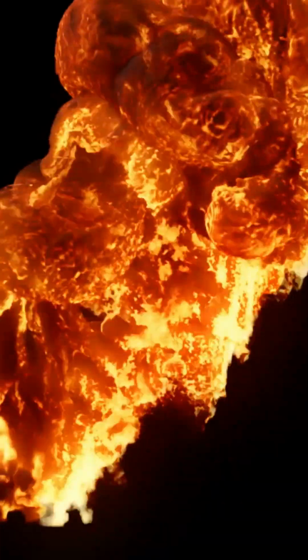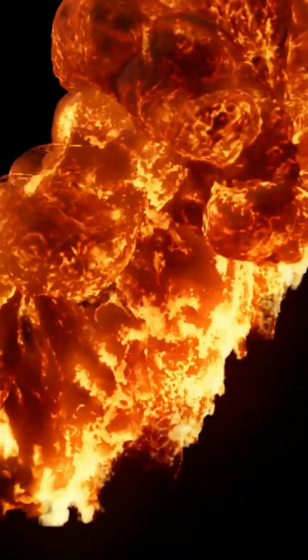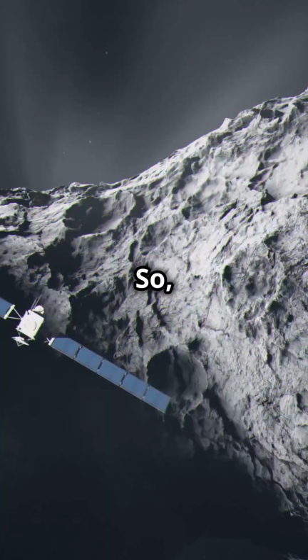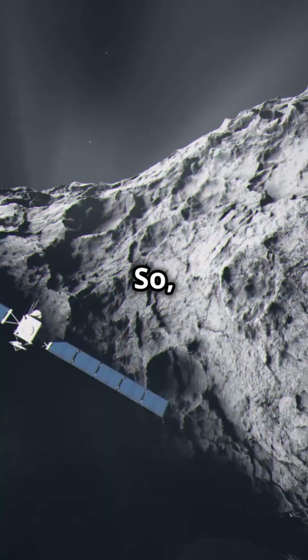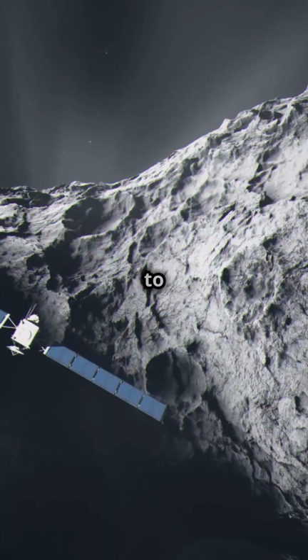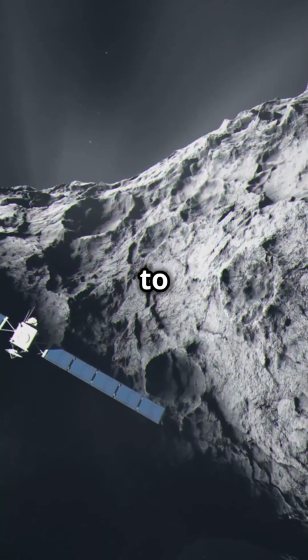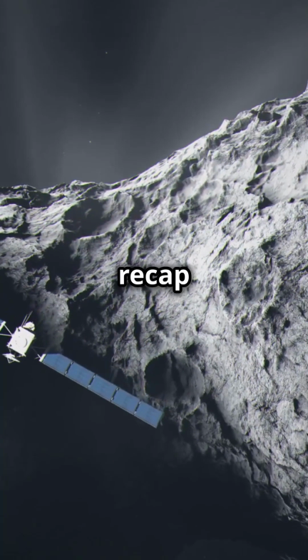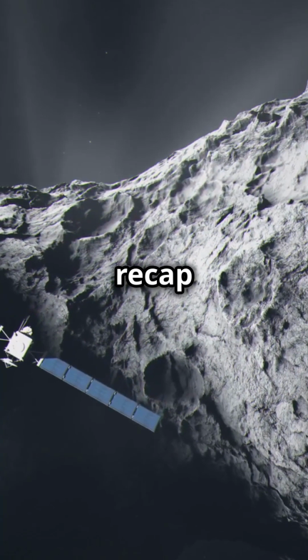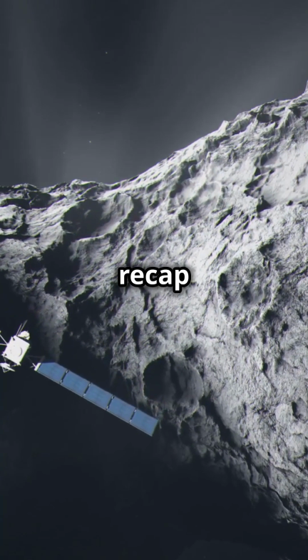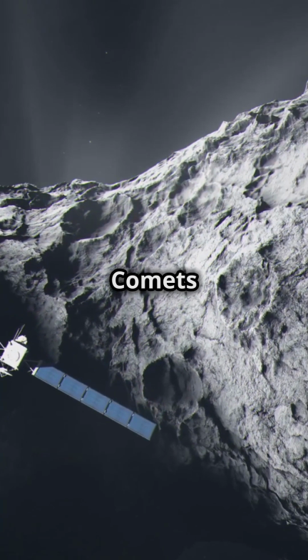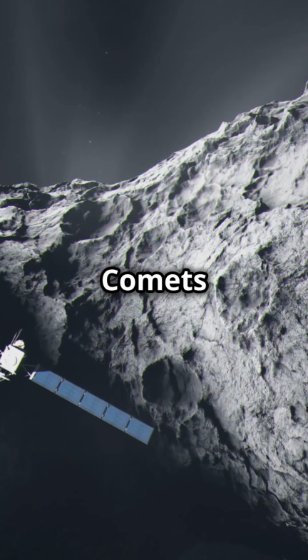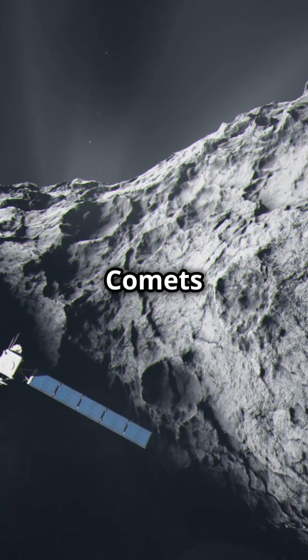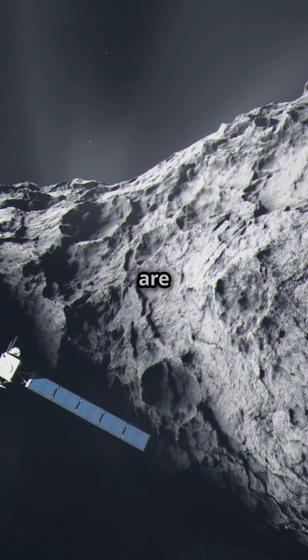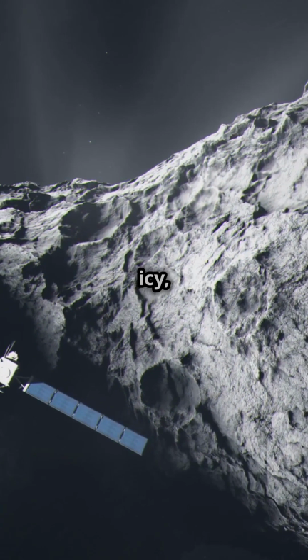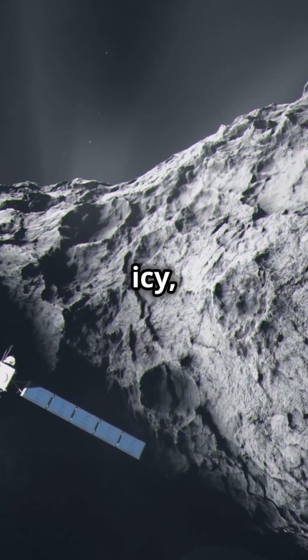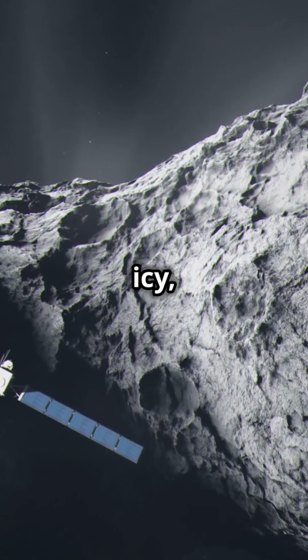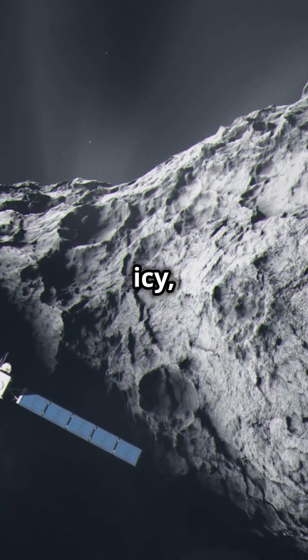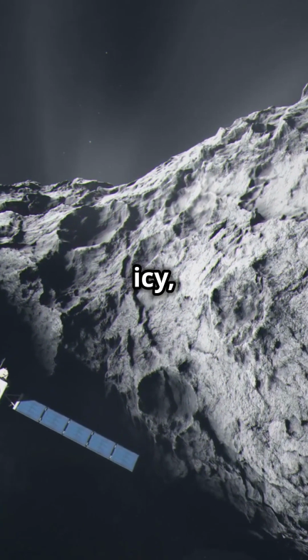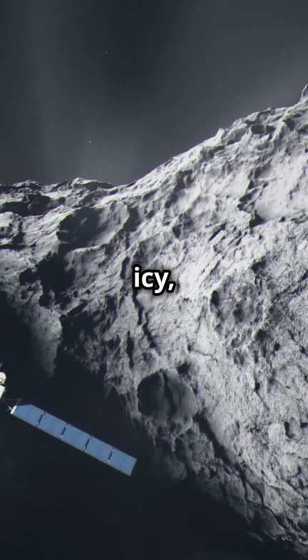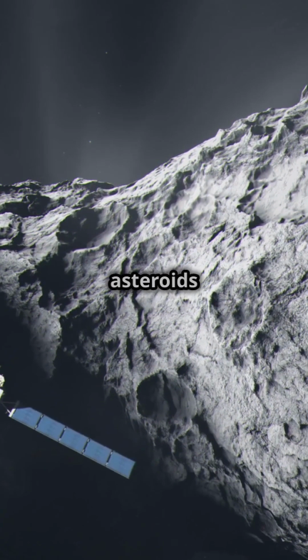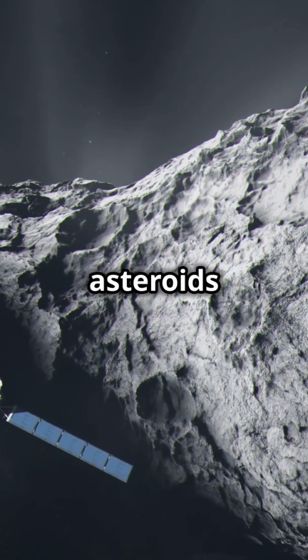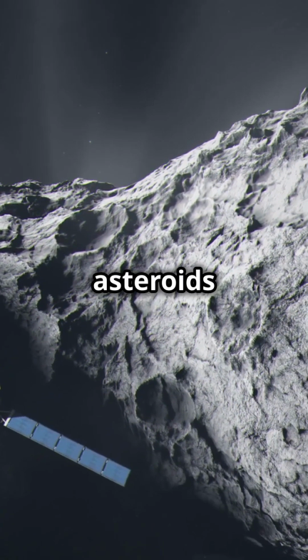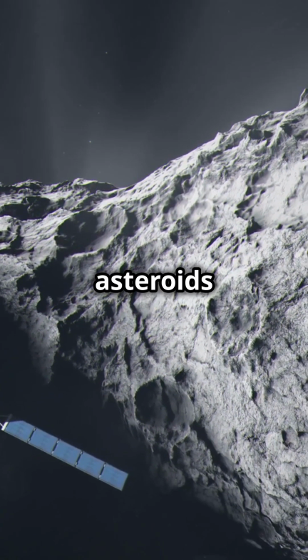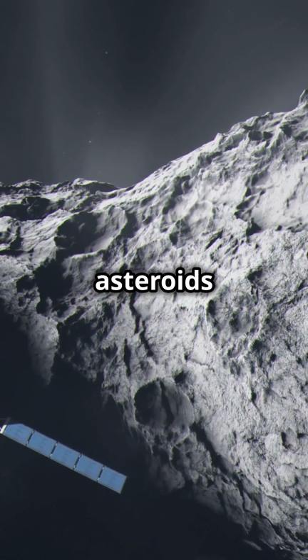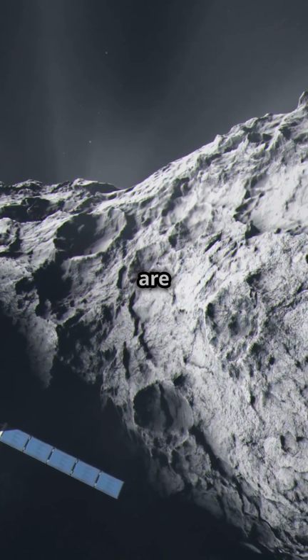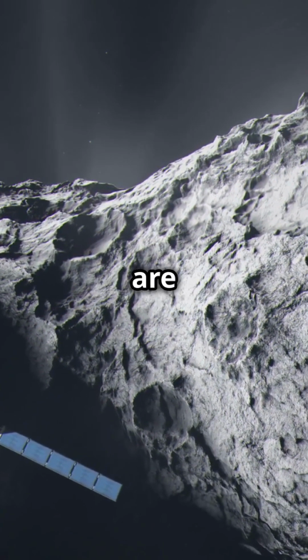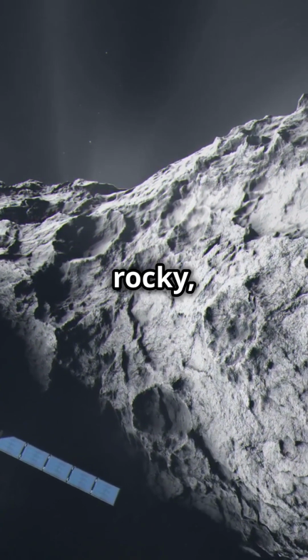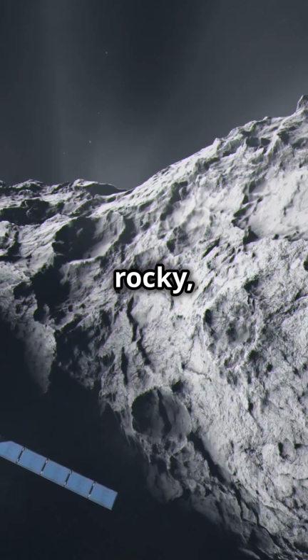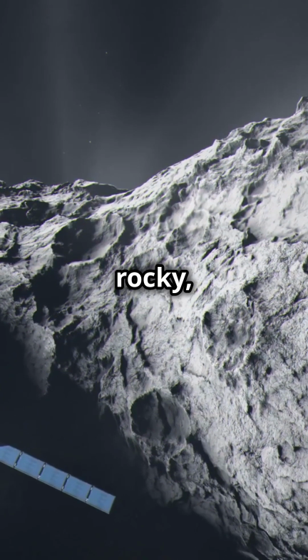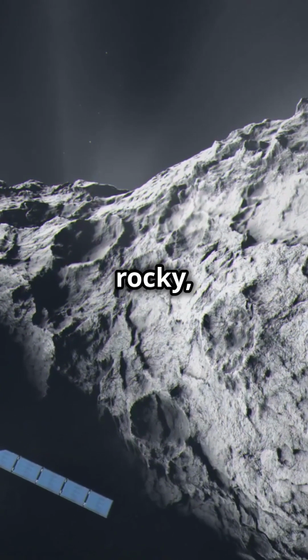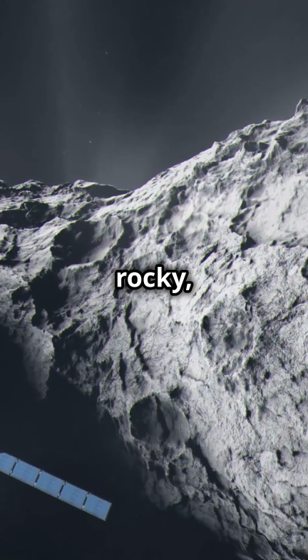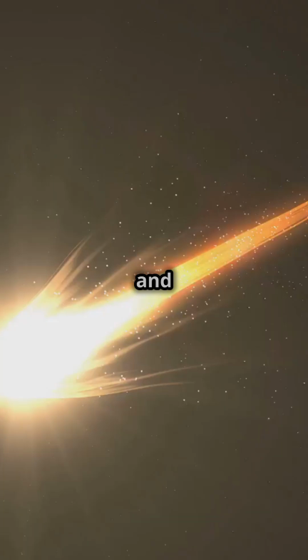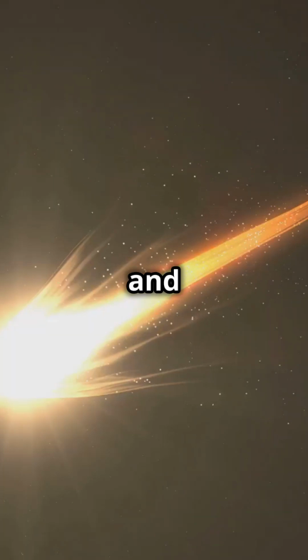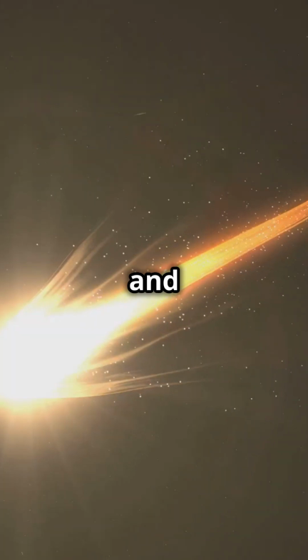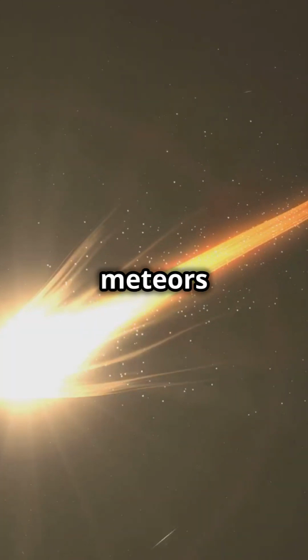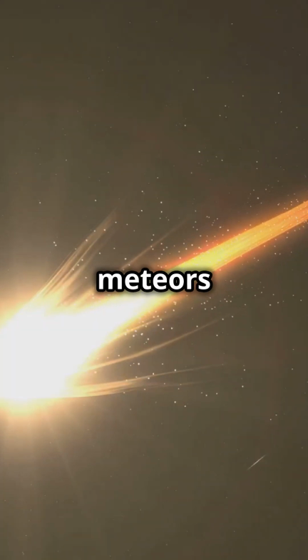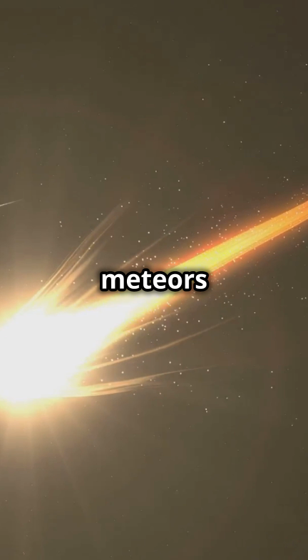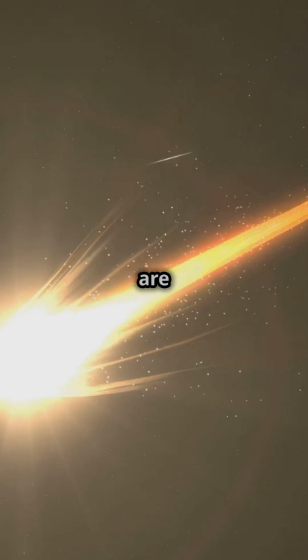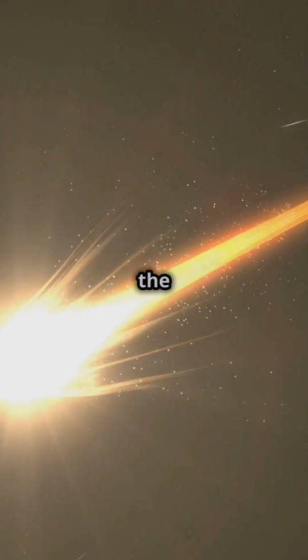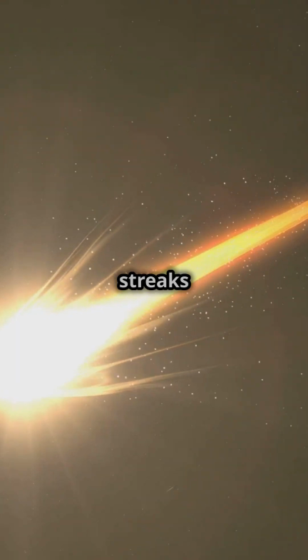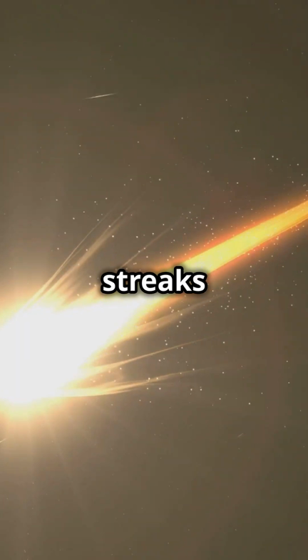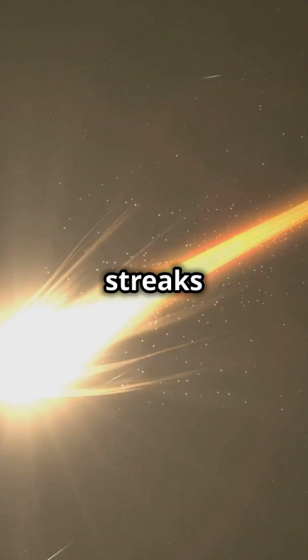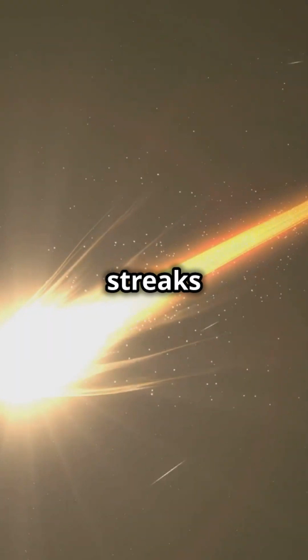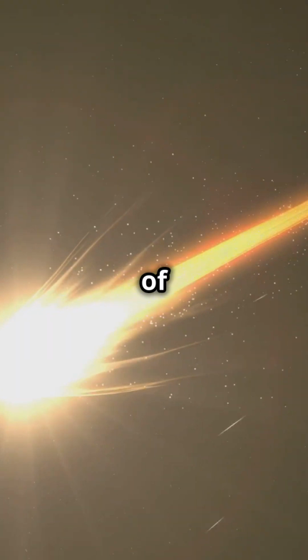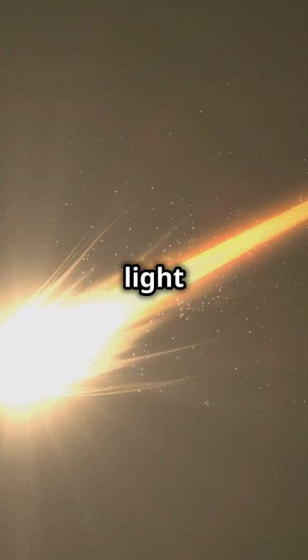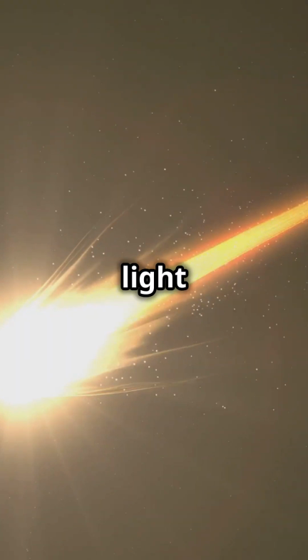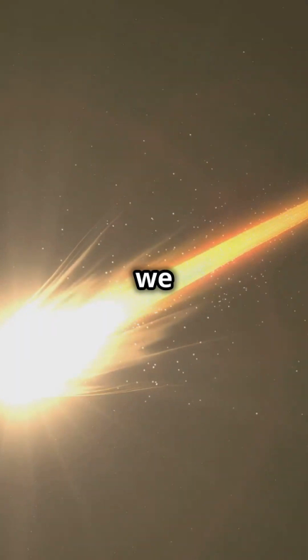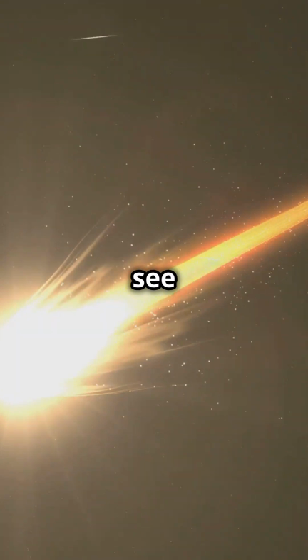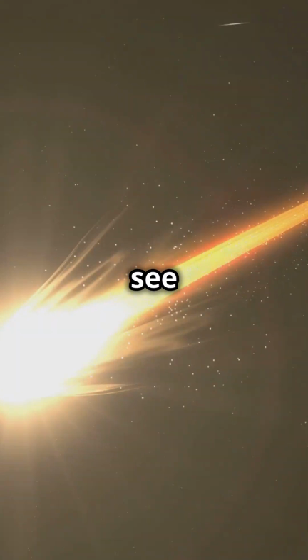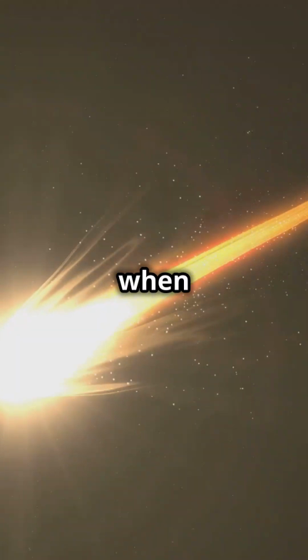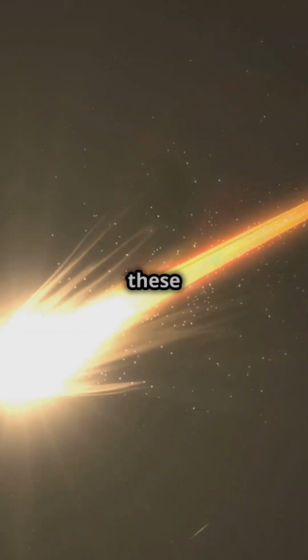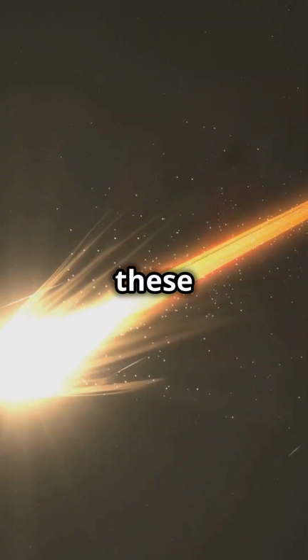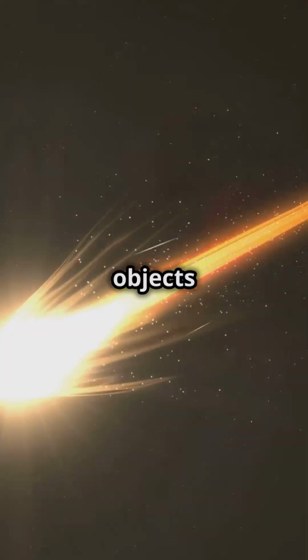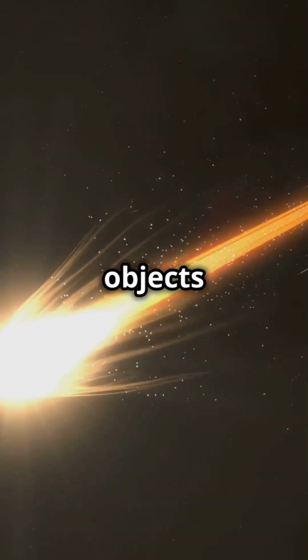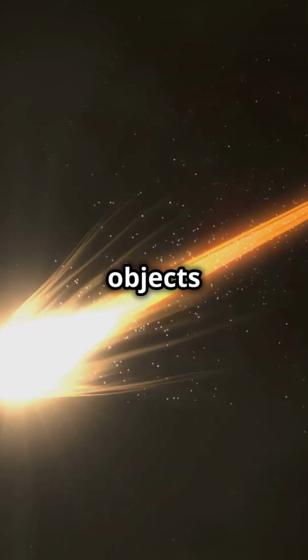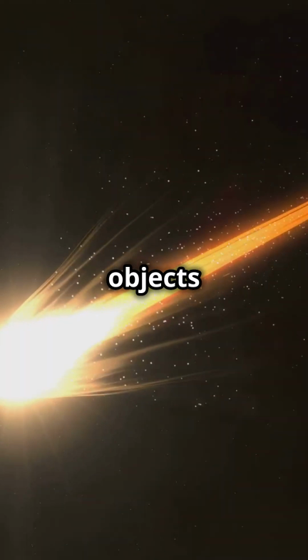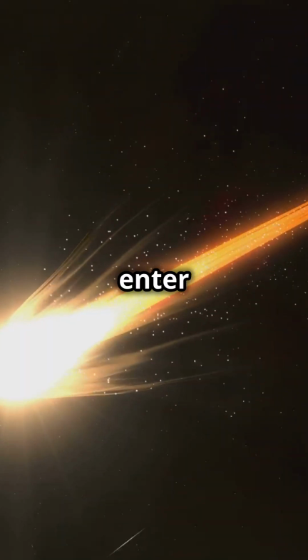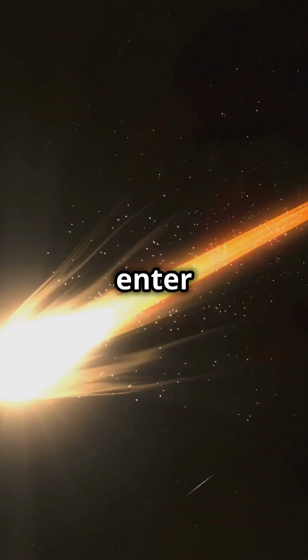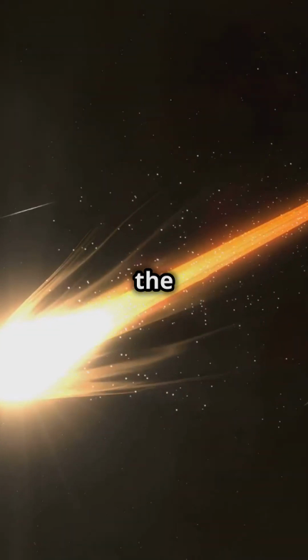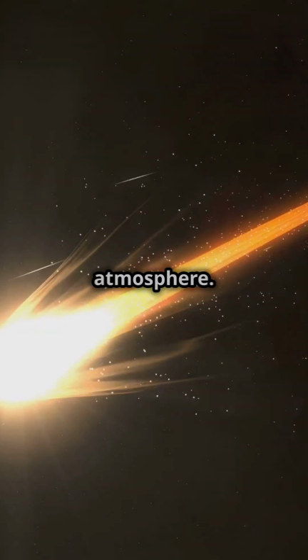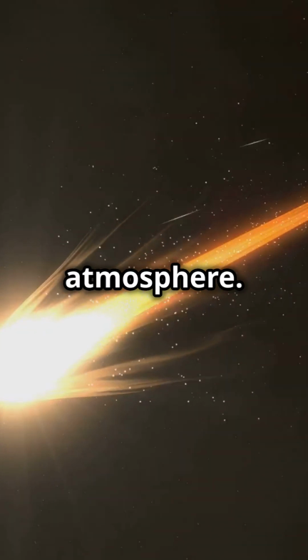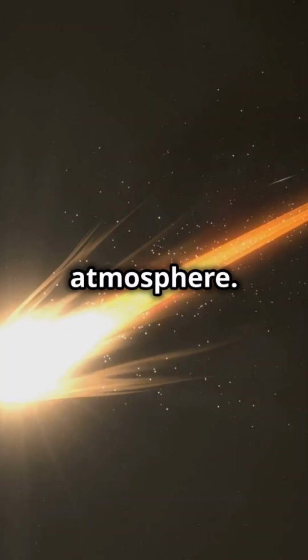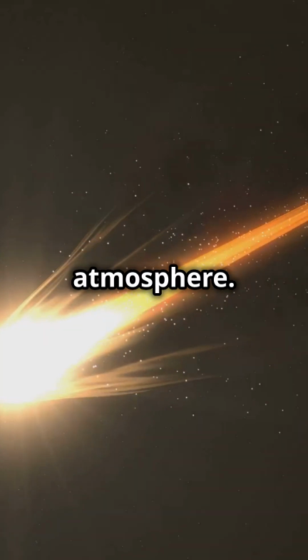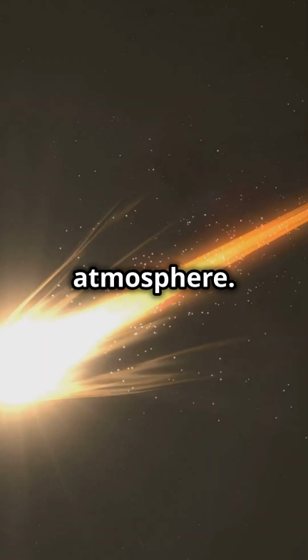So to recap: comets are icy, asteroids are rocky, and meteors are the streaks of light we see when these objects enter the atmosphere.